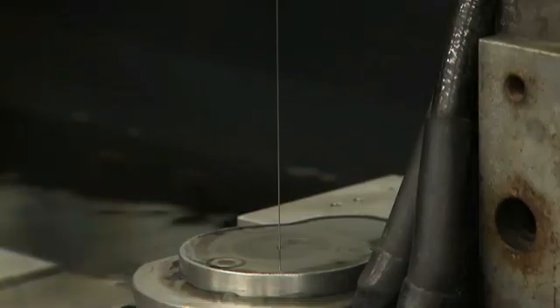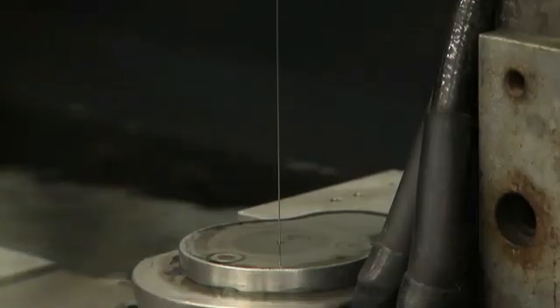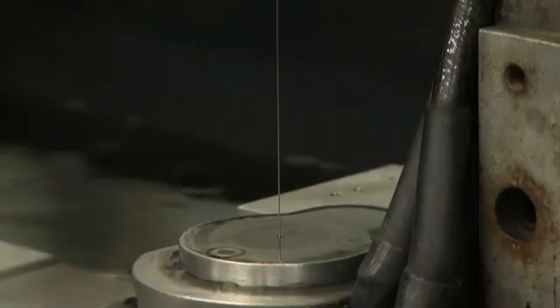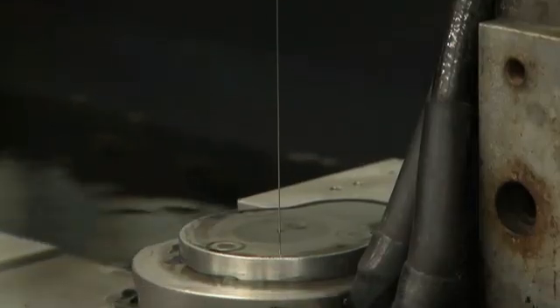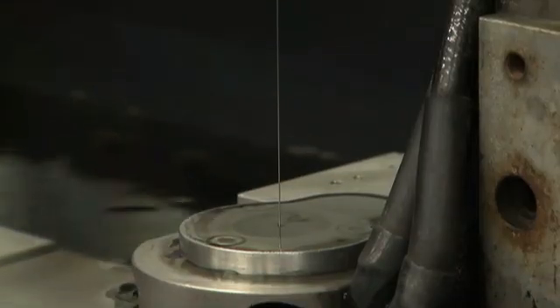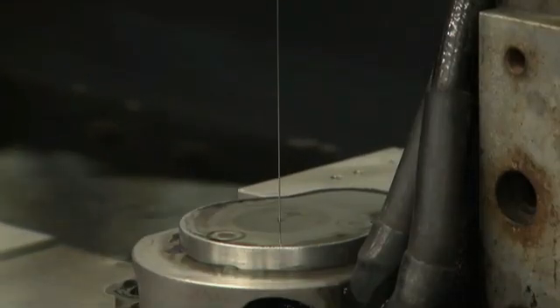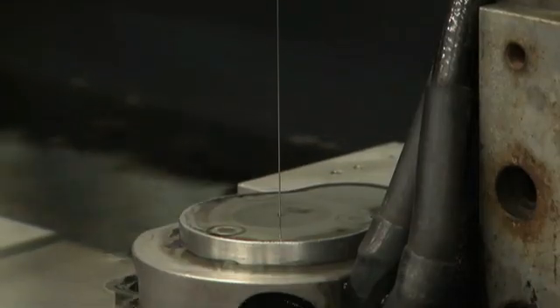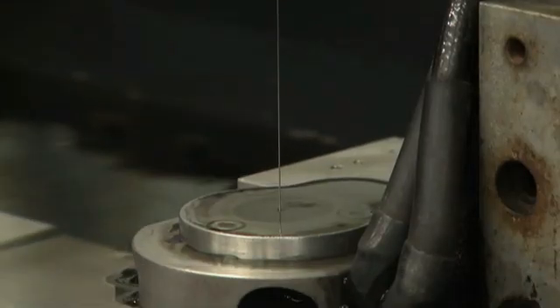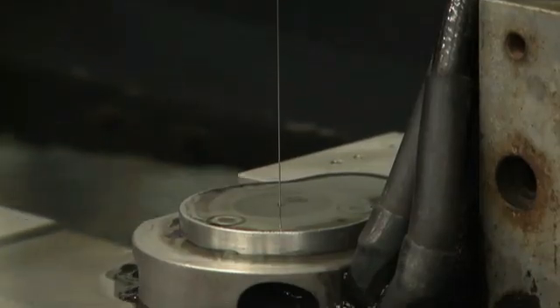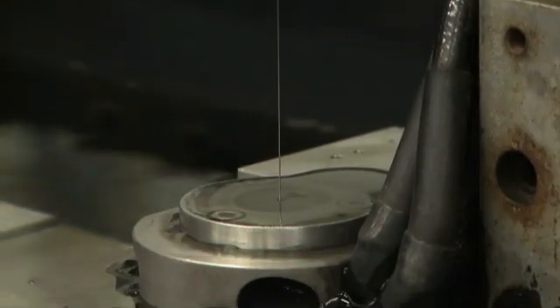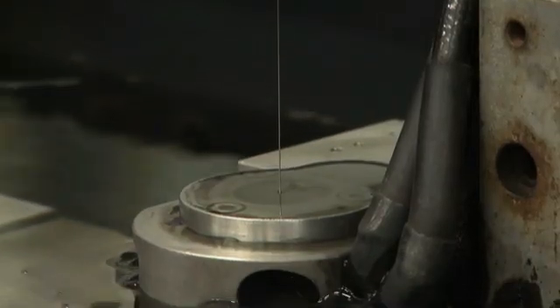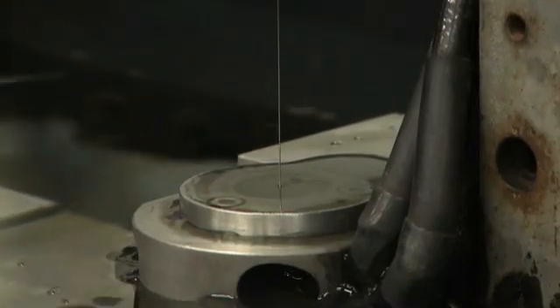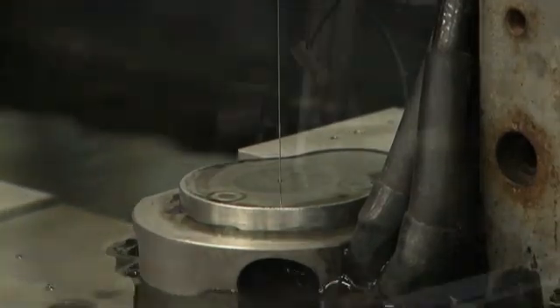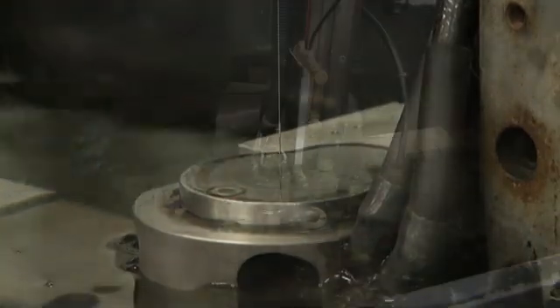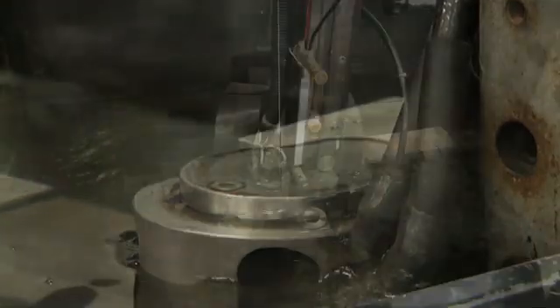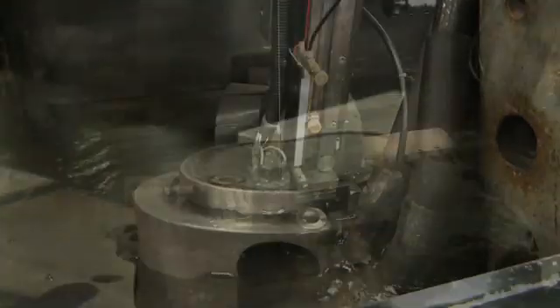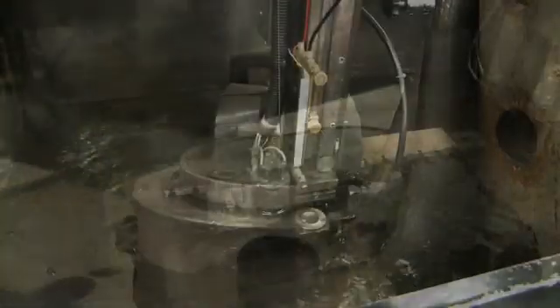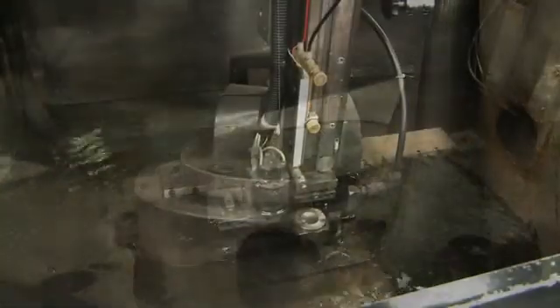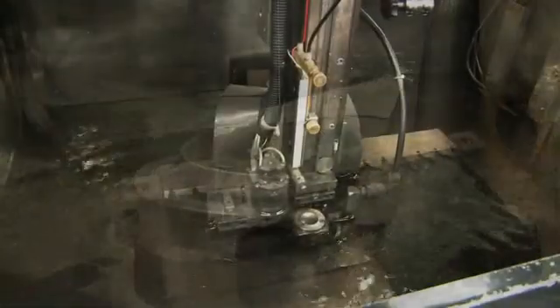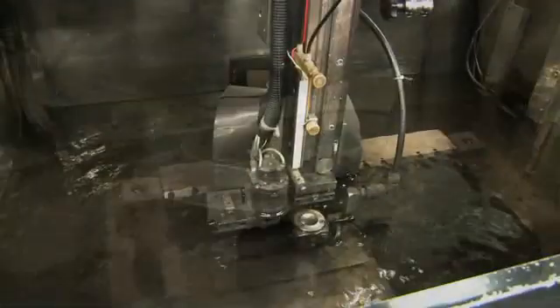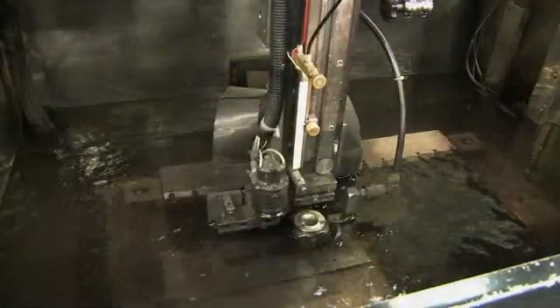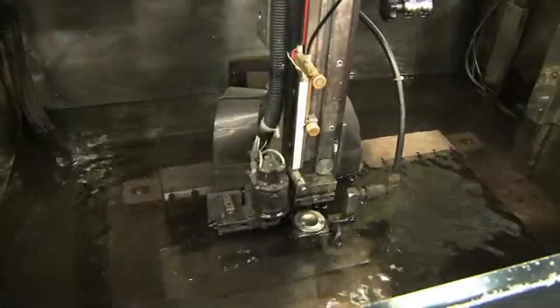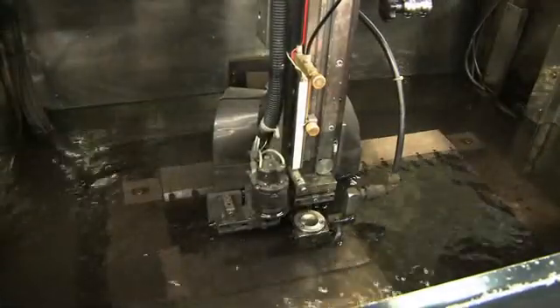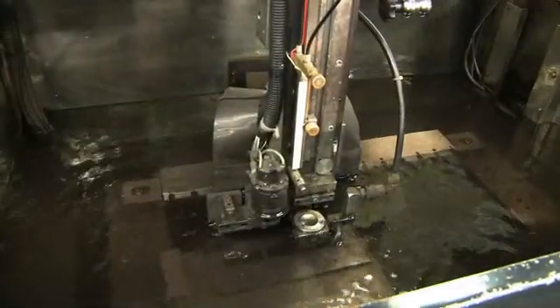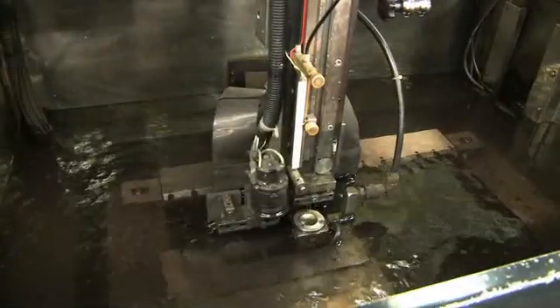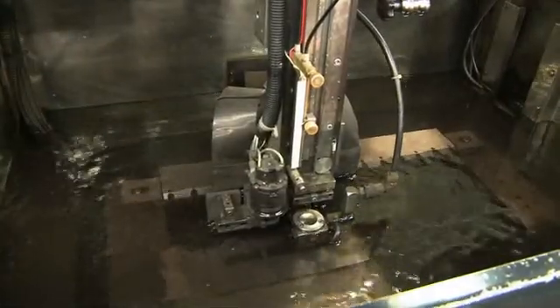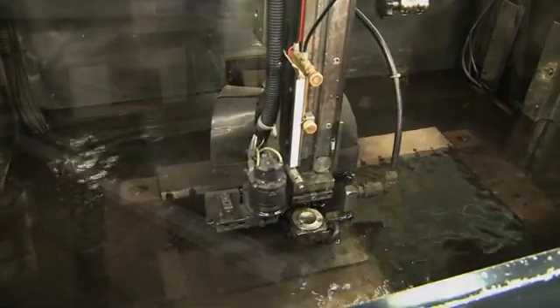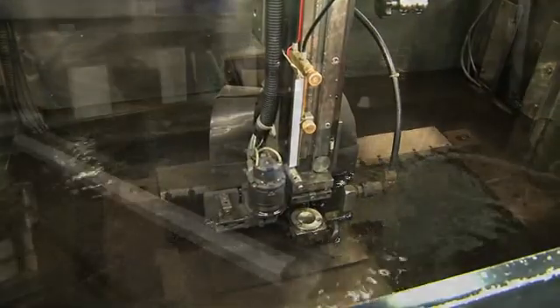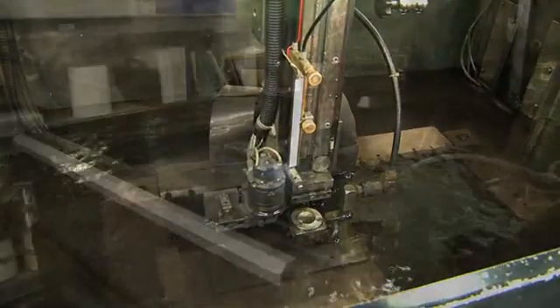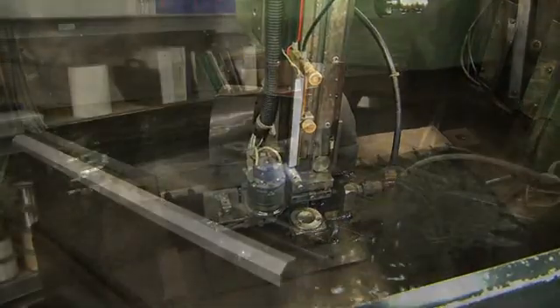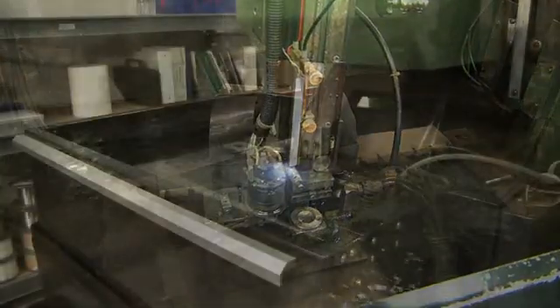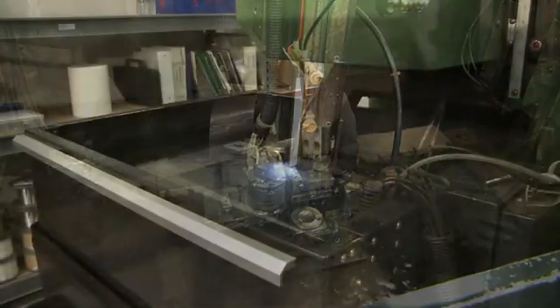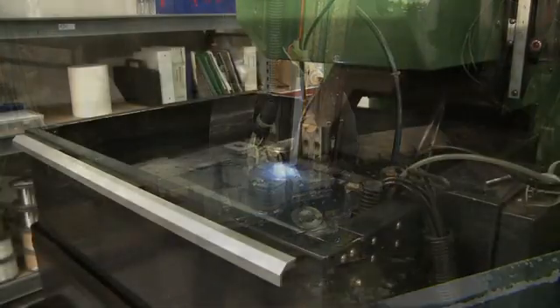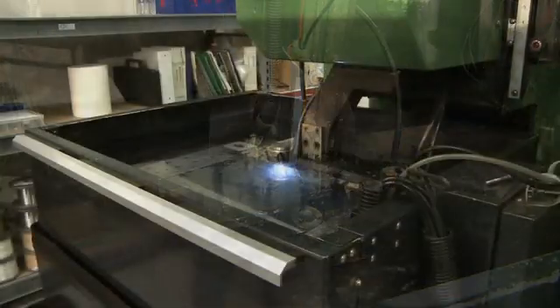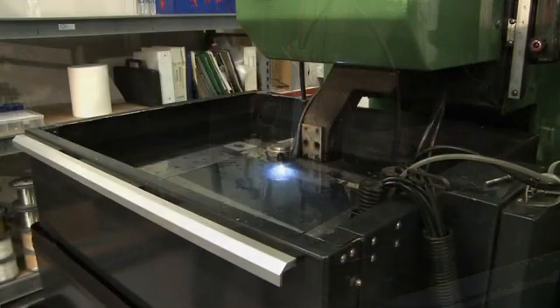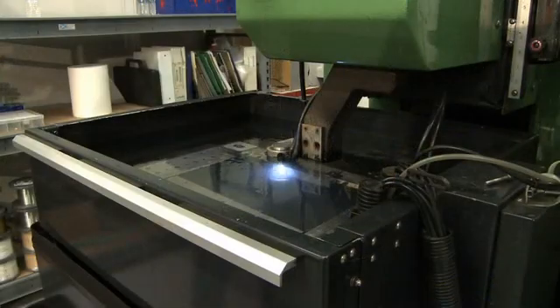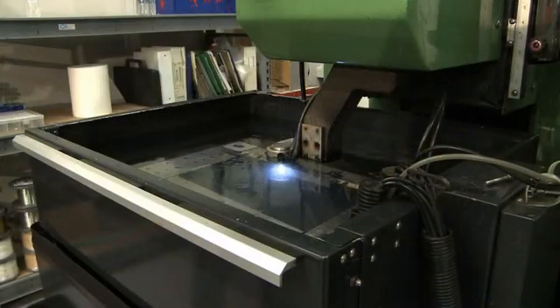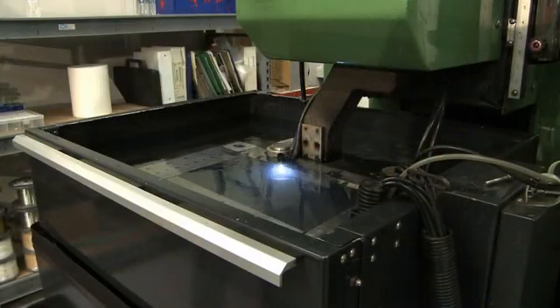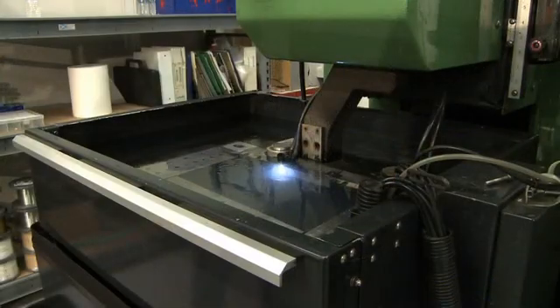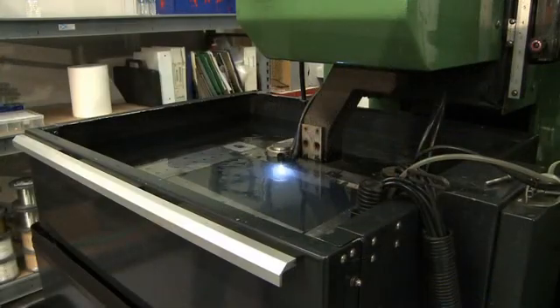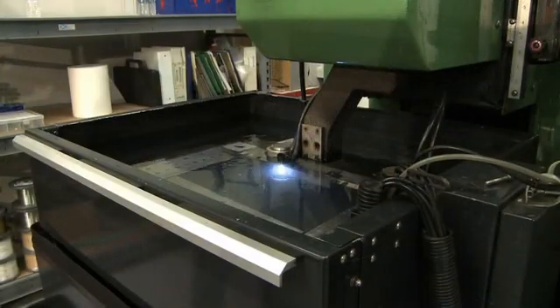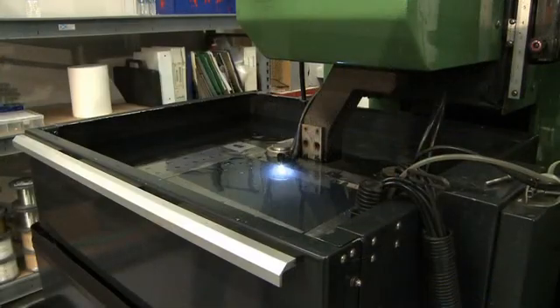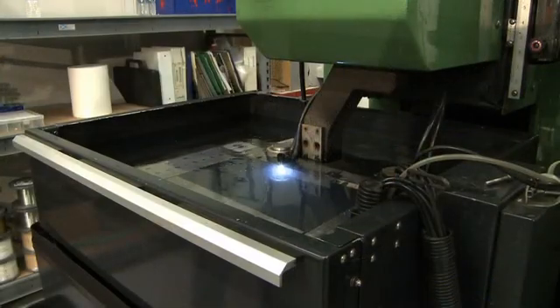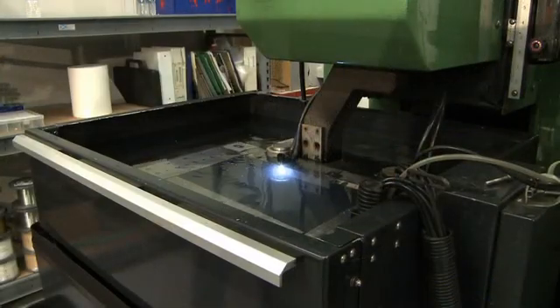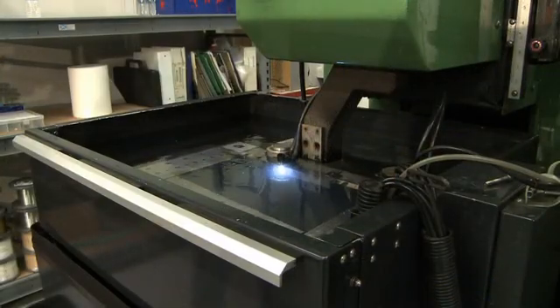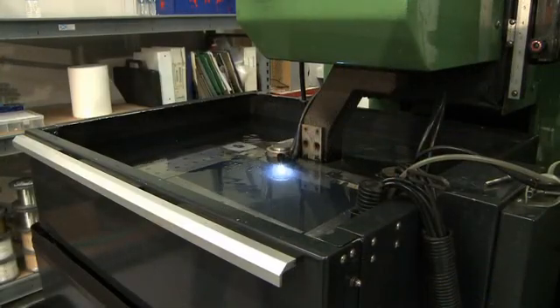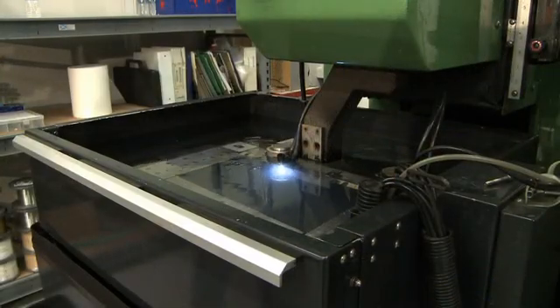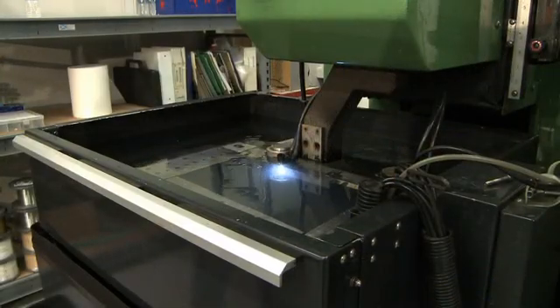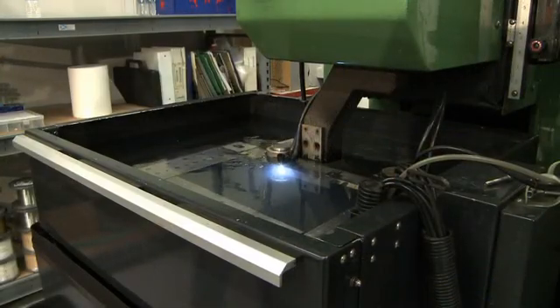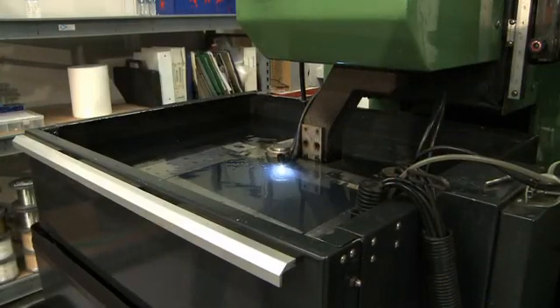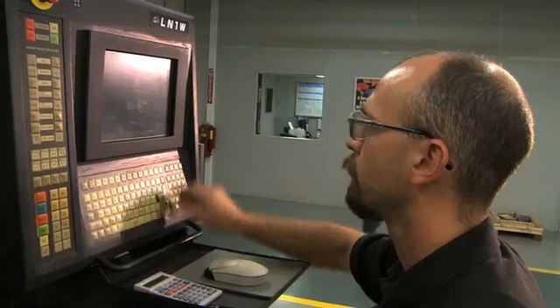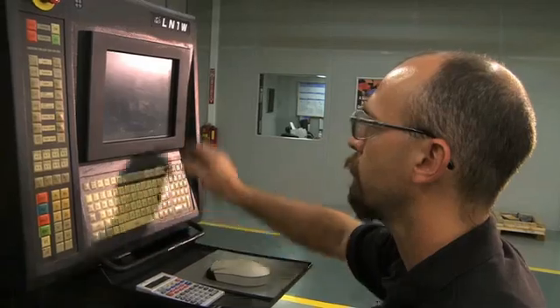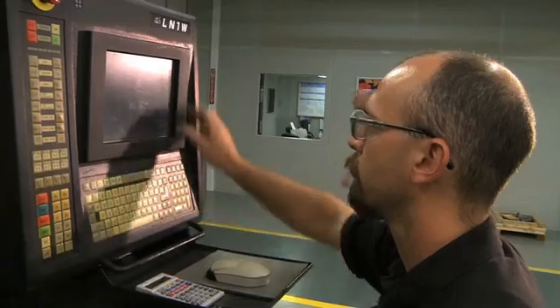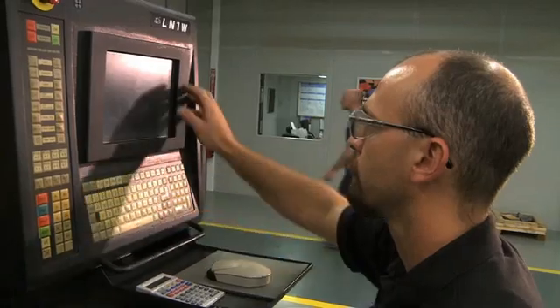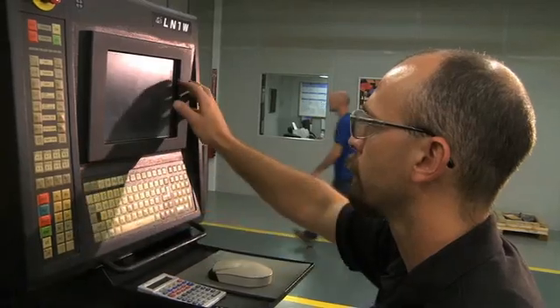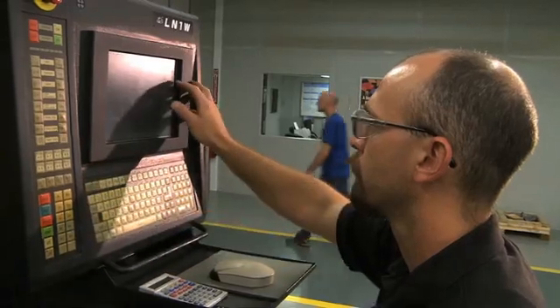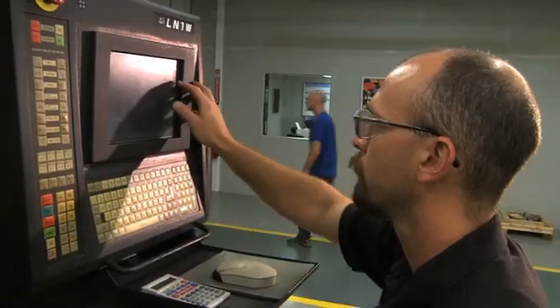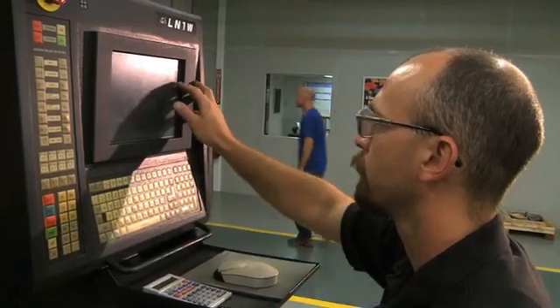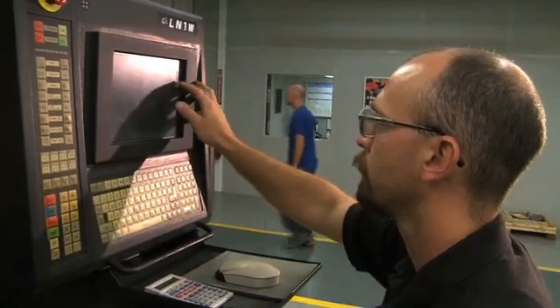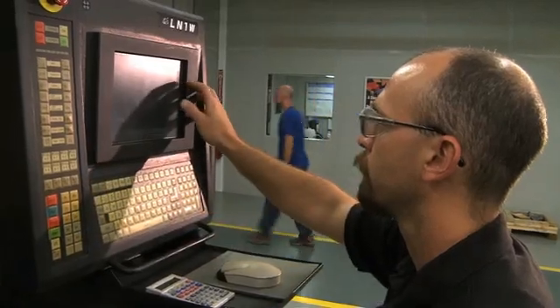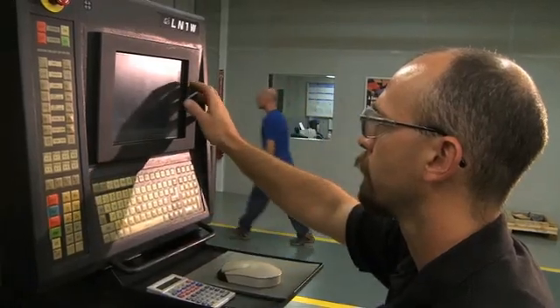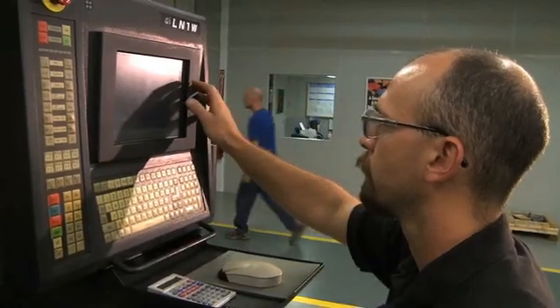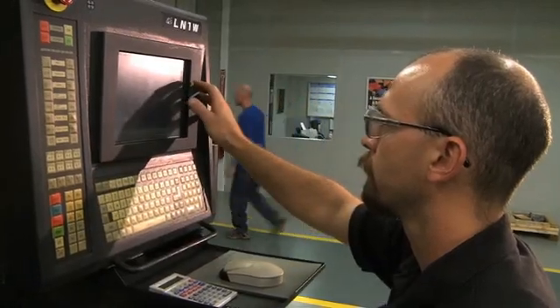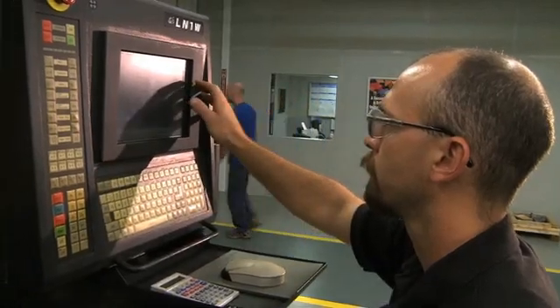Need special services like wire EDM — electrical discharge machining? We can do that too.